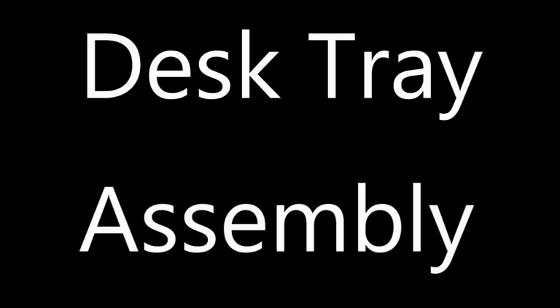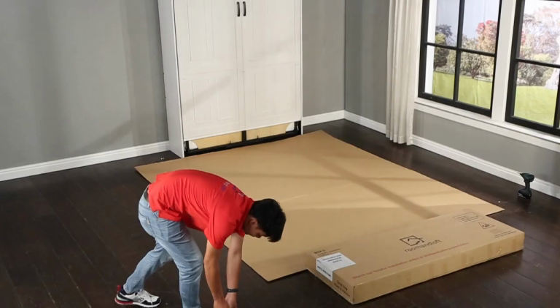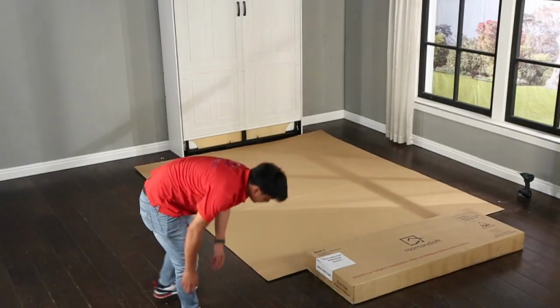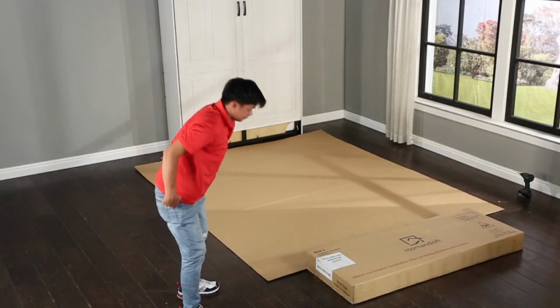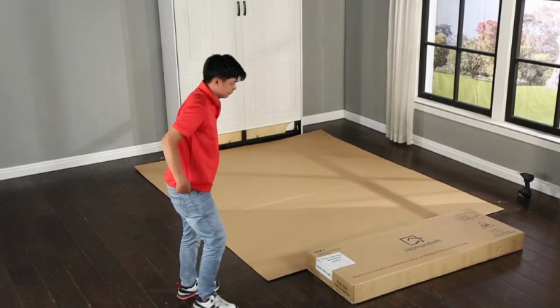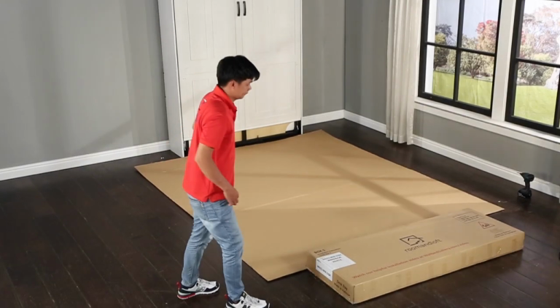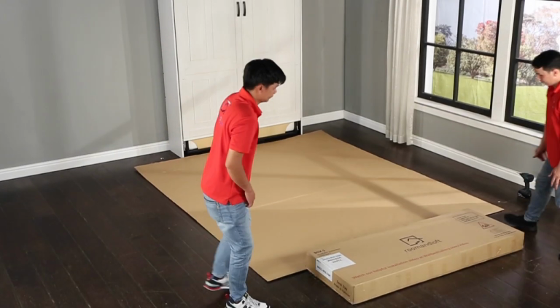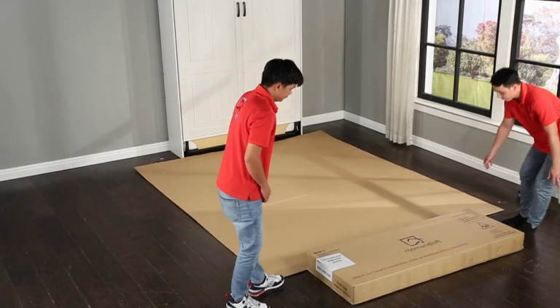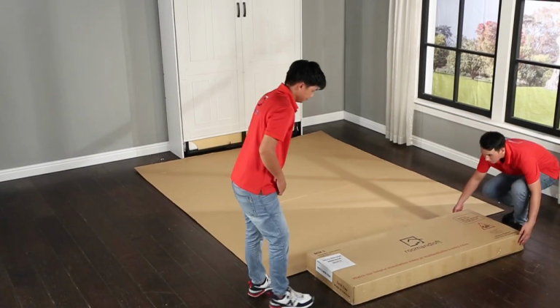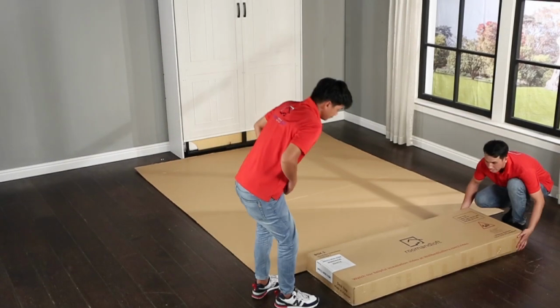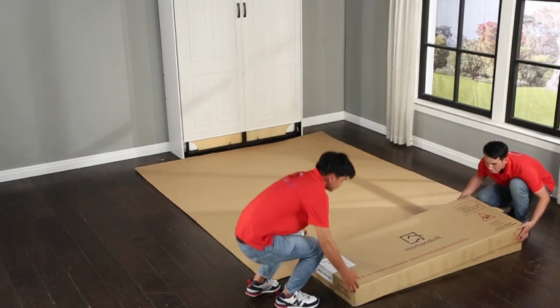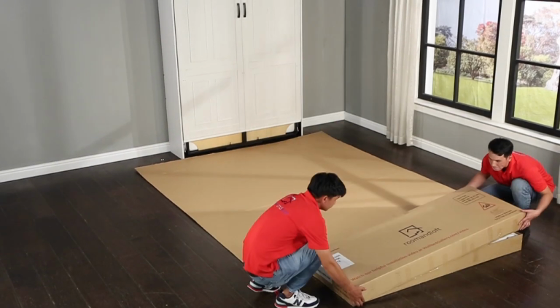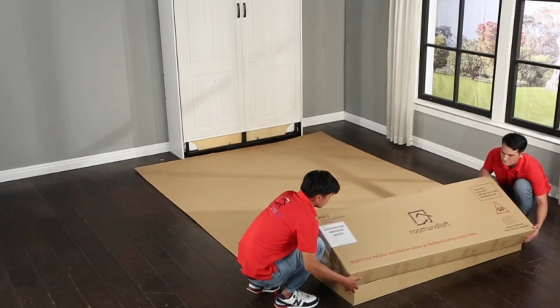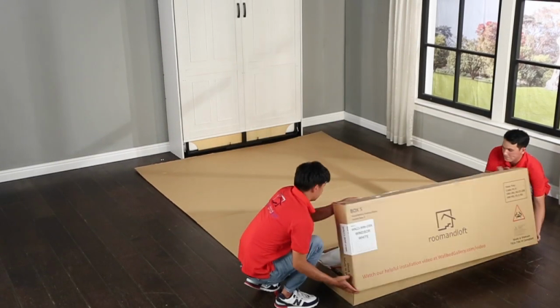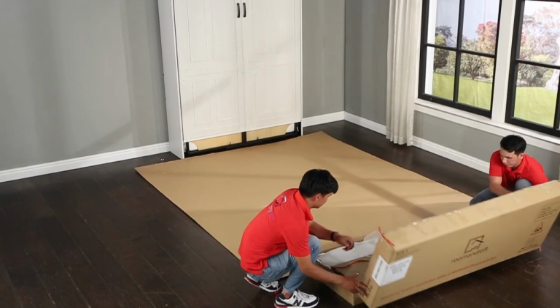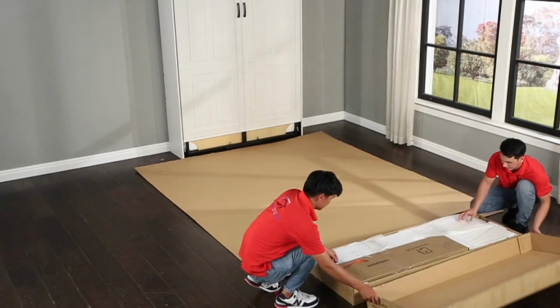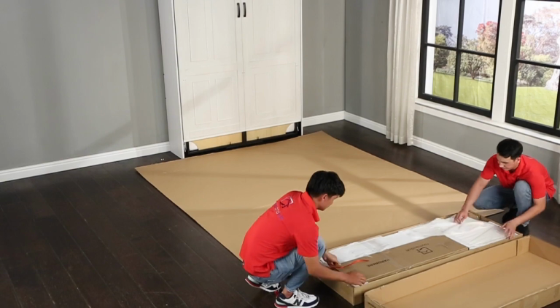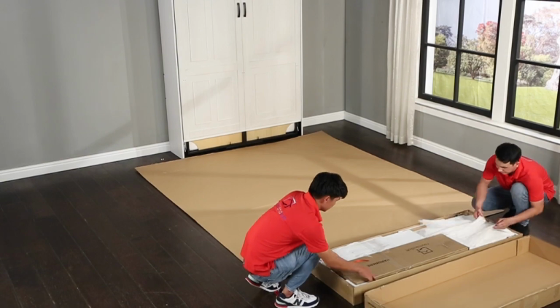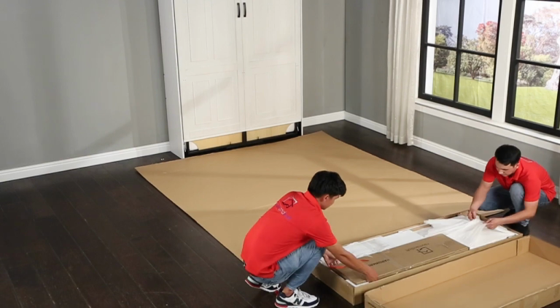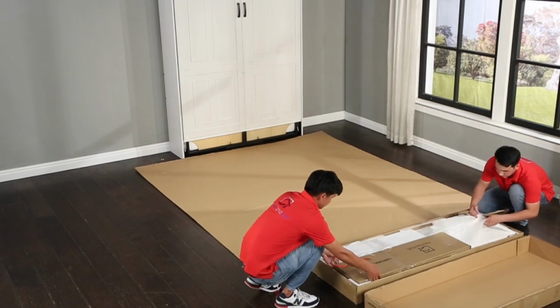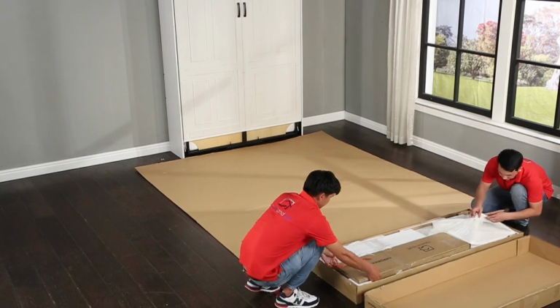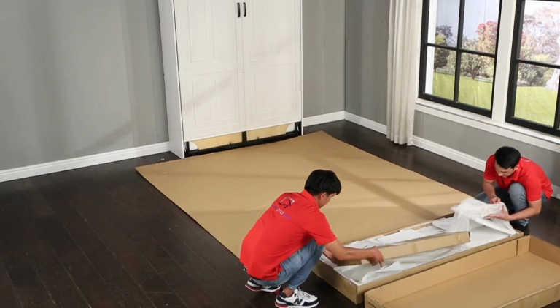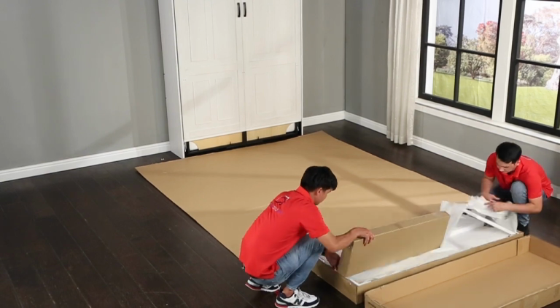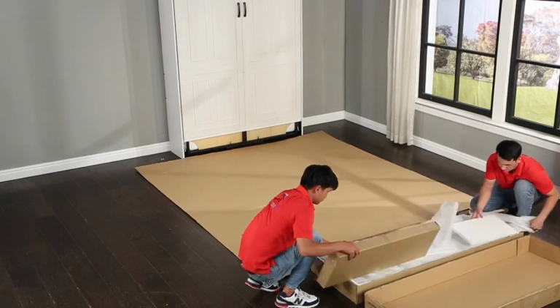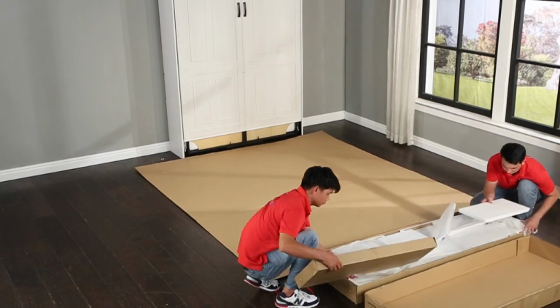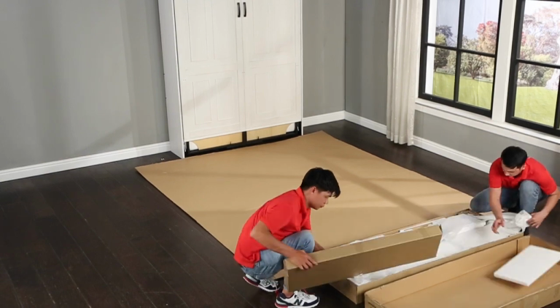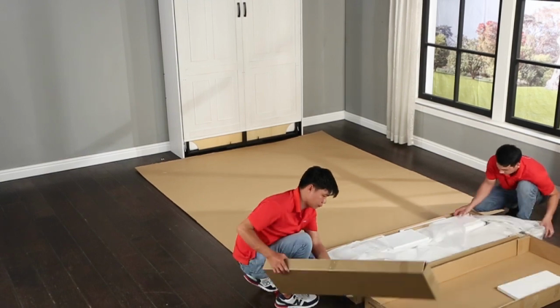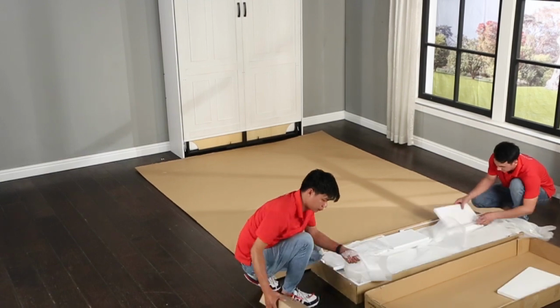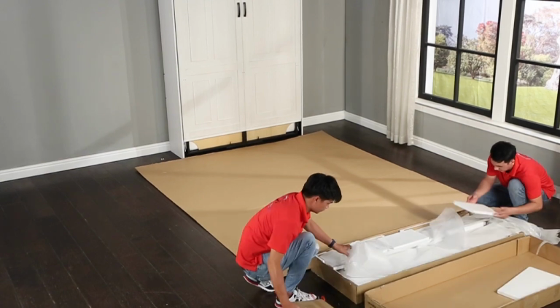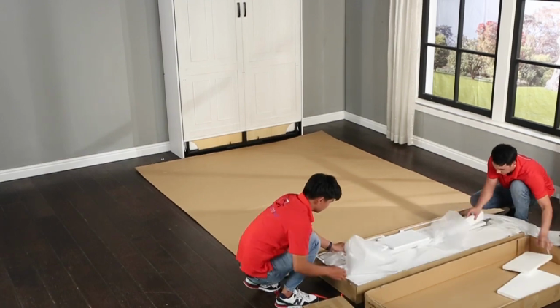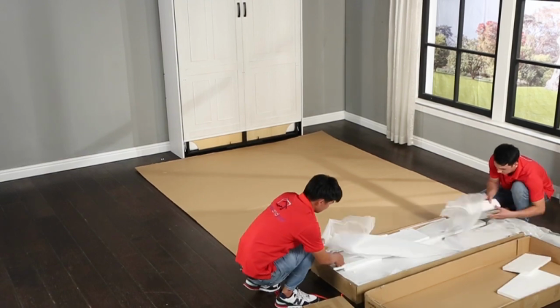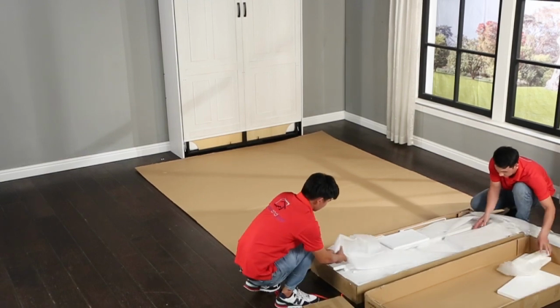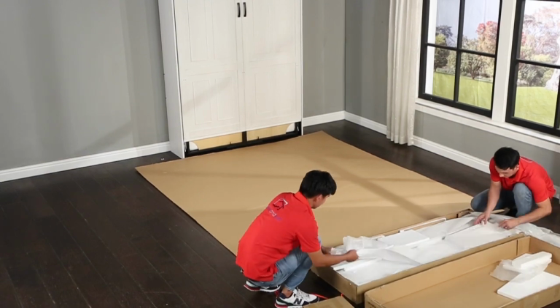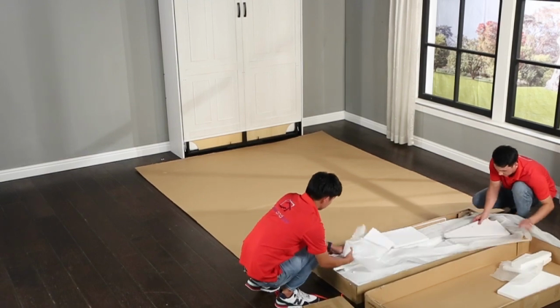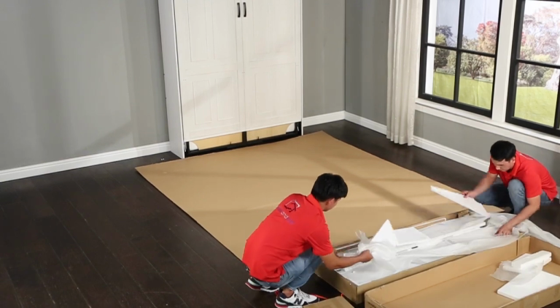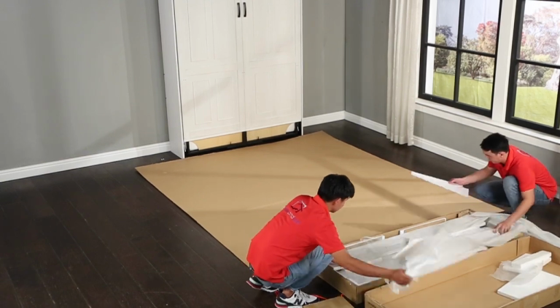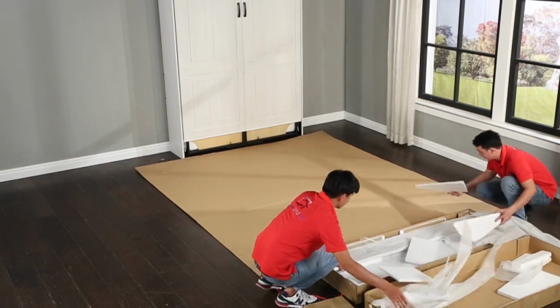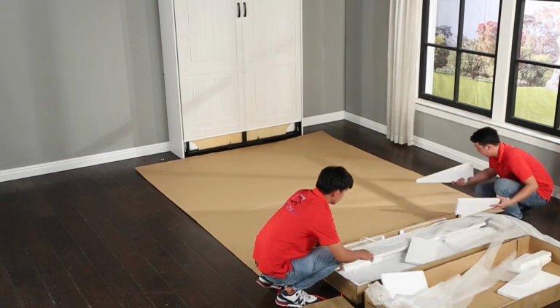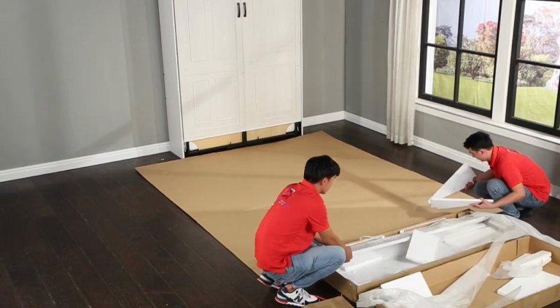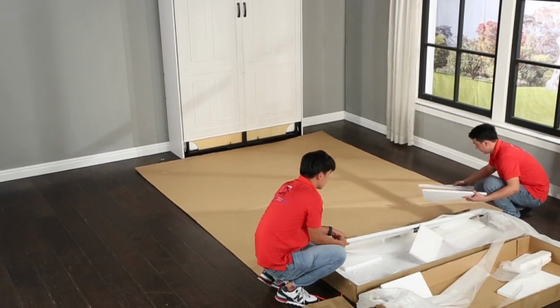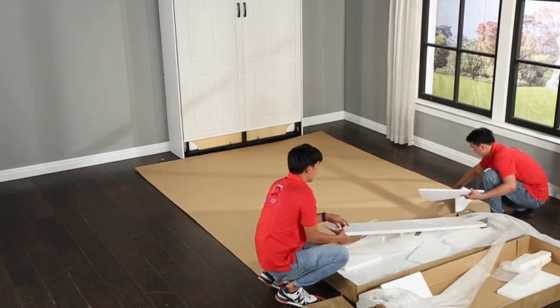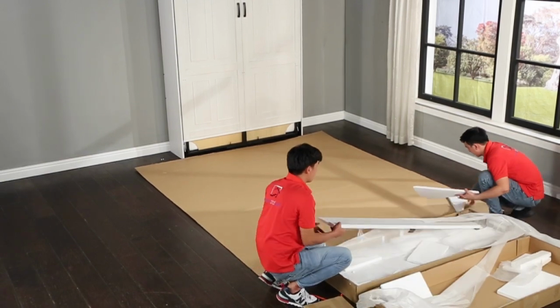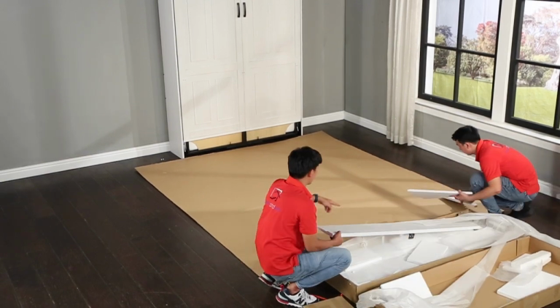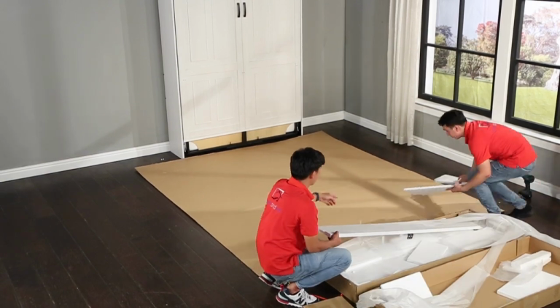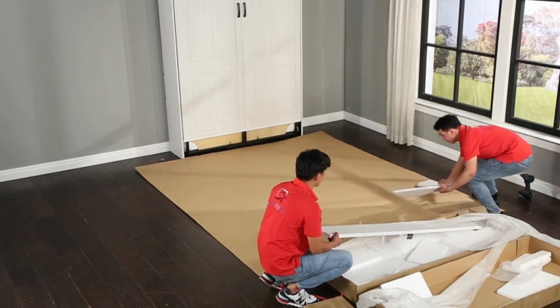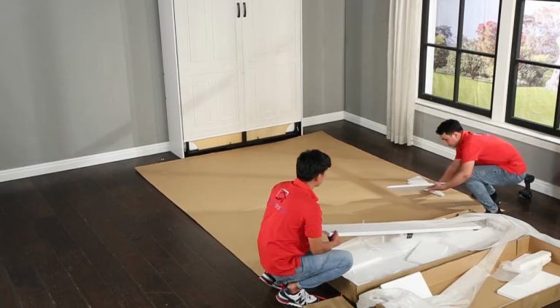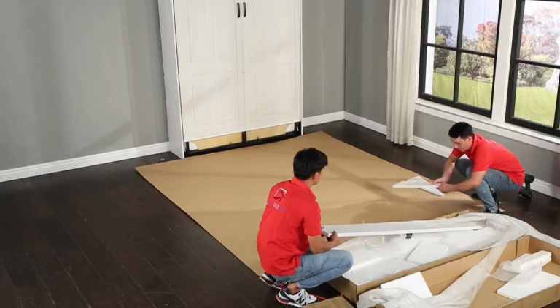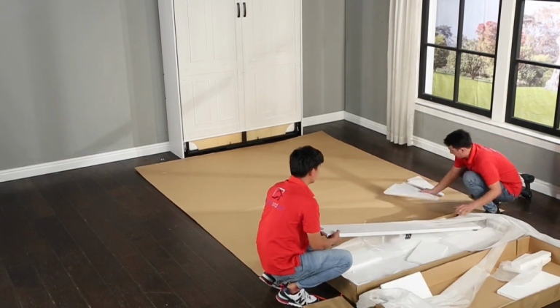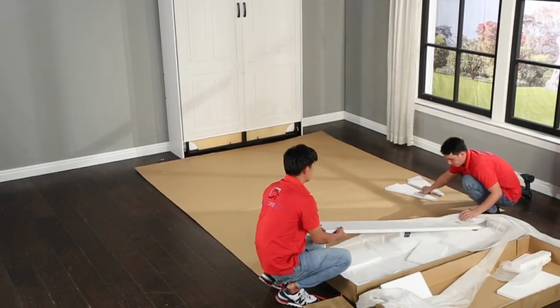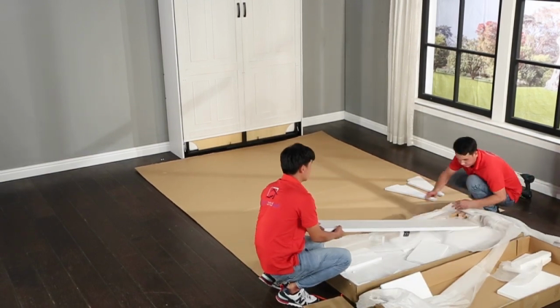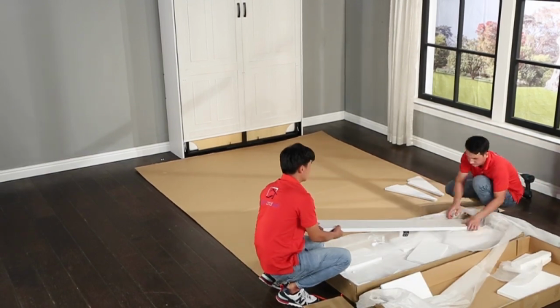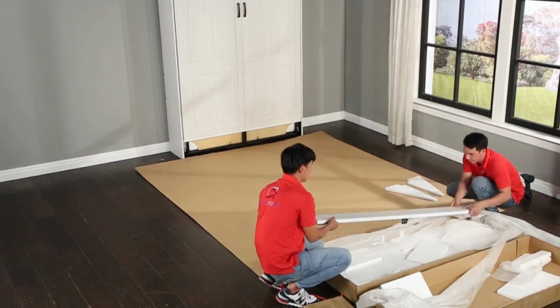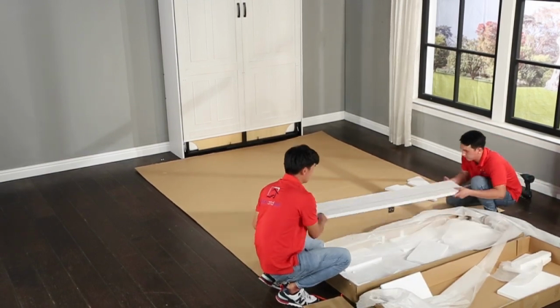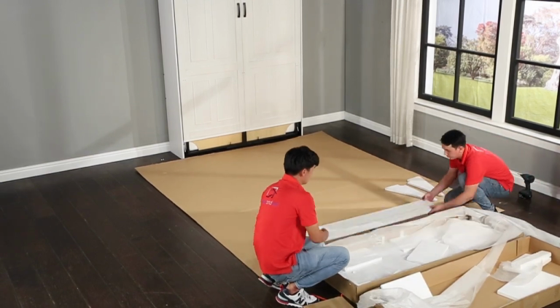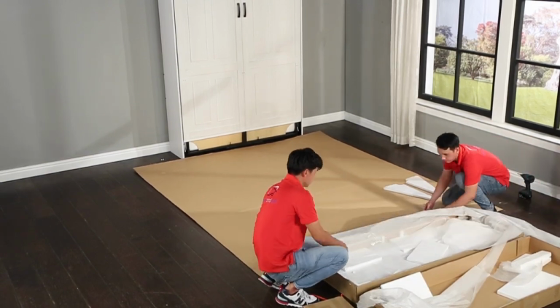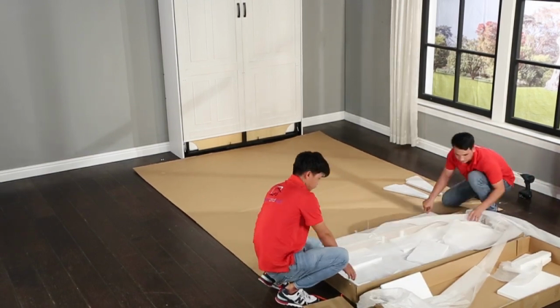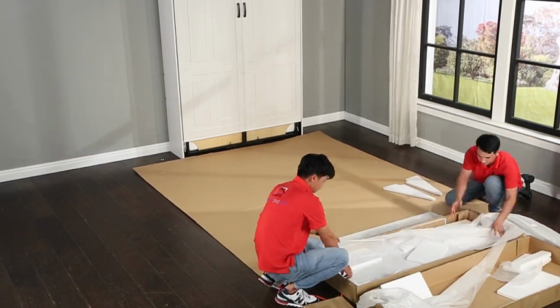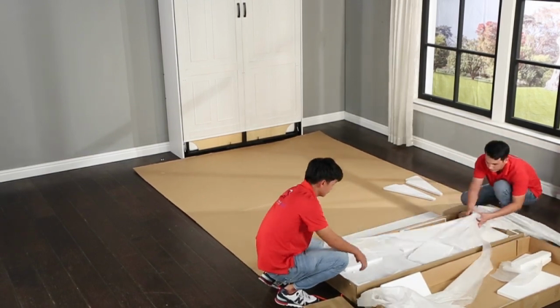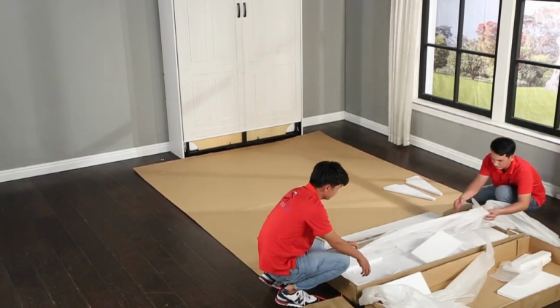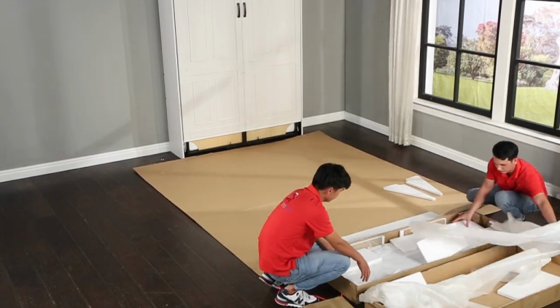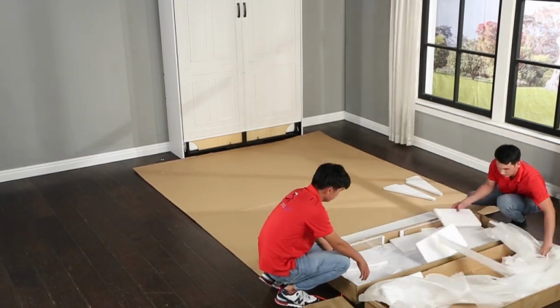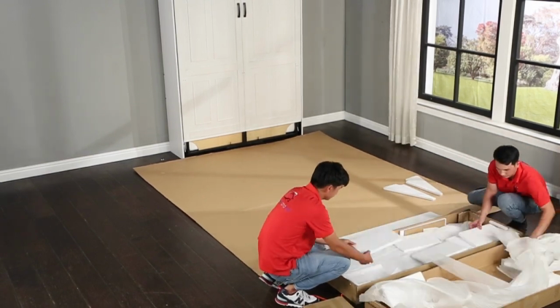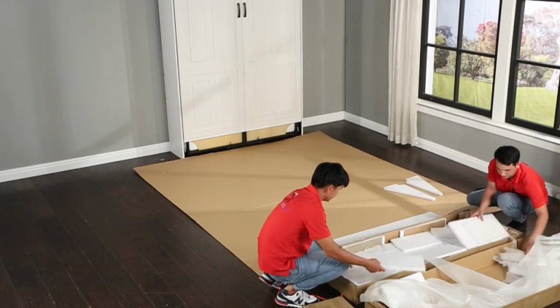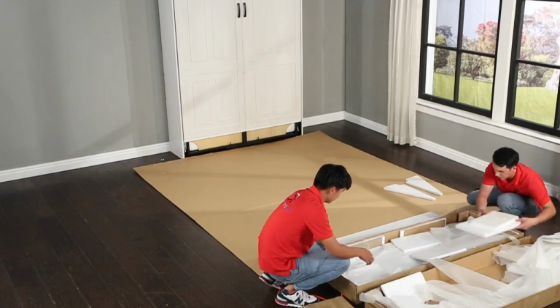Okay, let's get to building the desk tray. Start by opening box number five and lay out the panels with the back sides up.